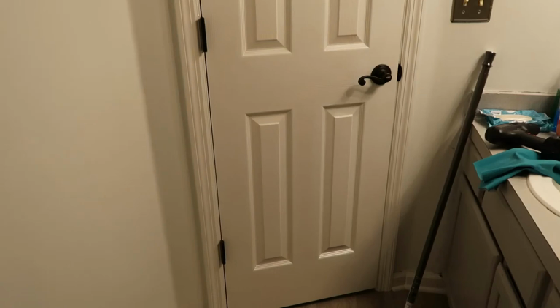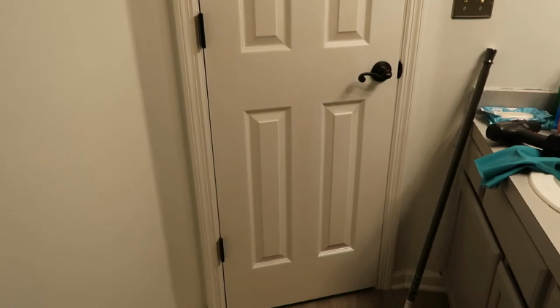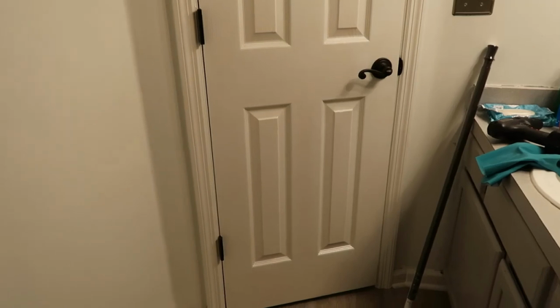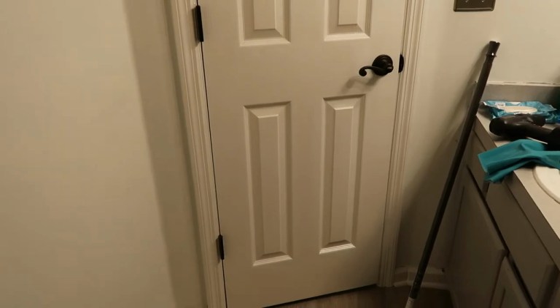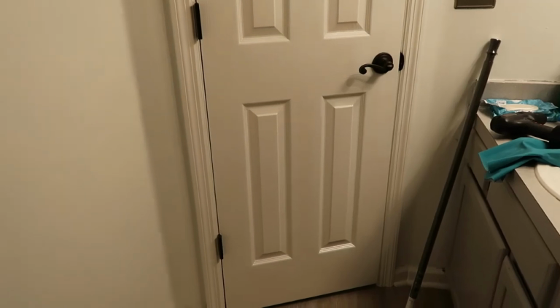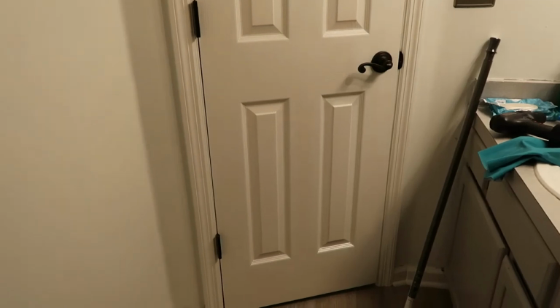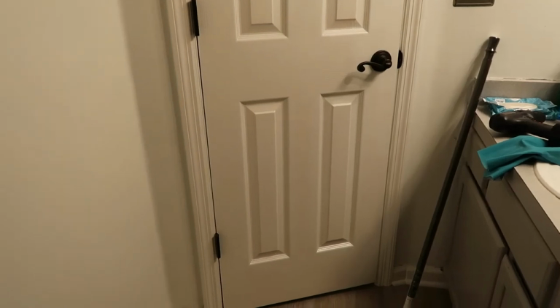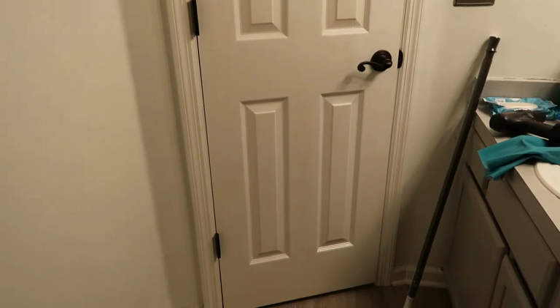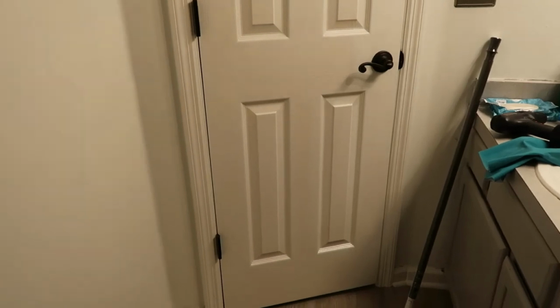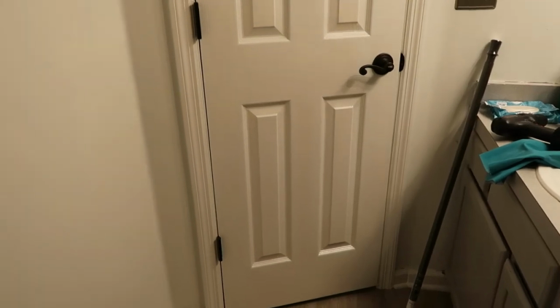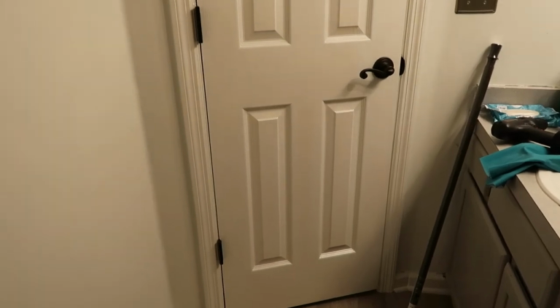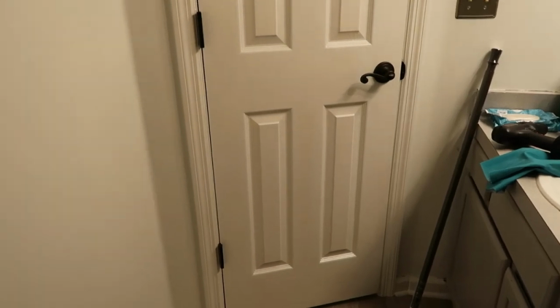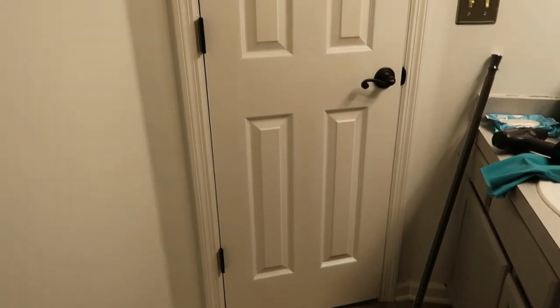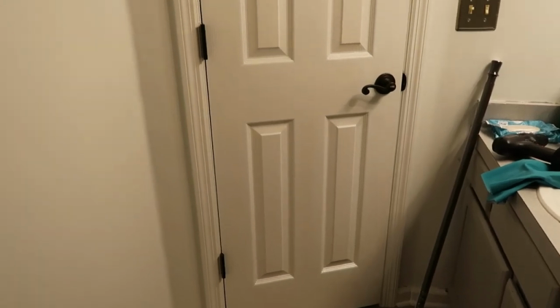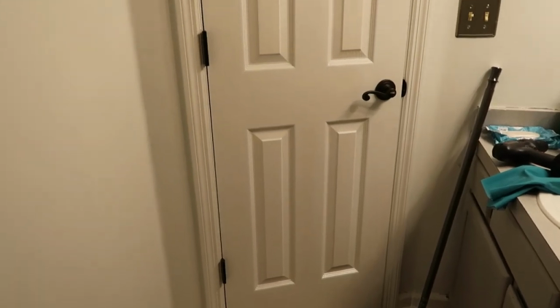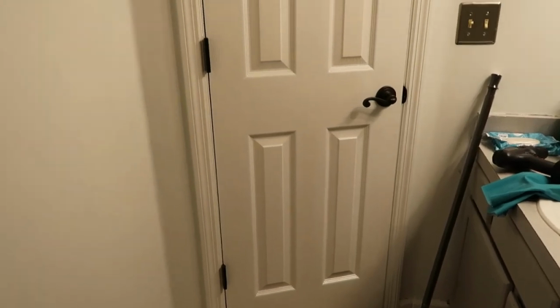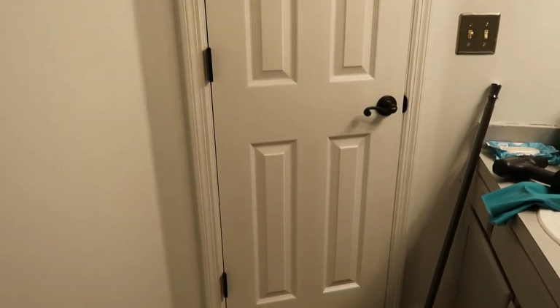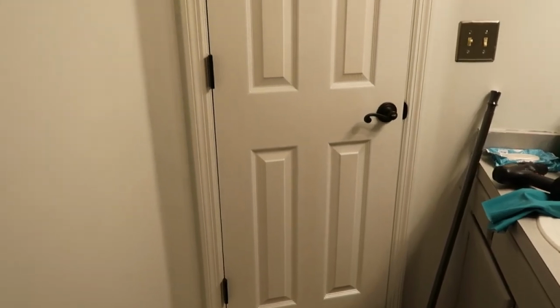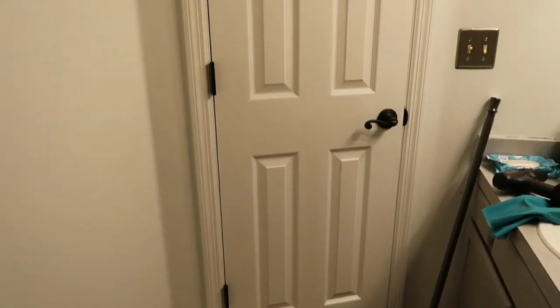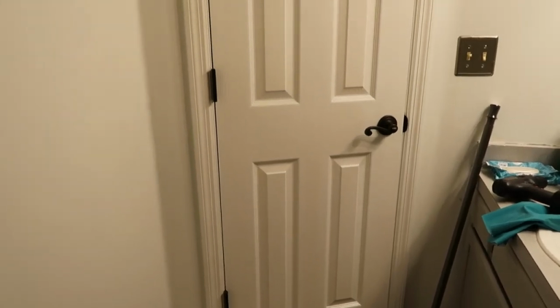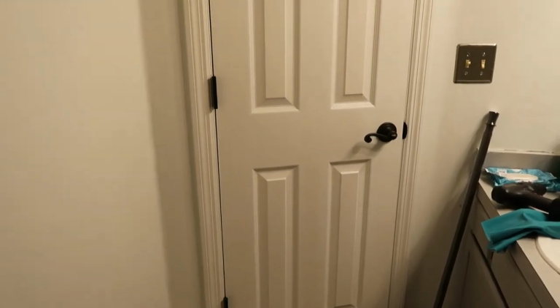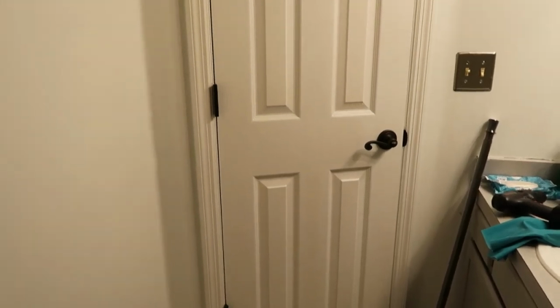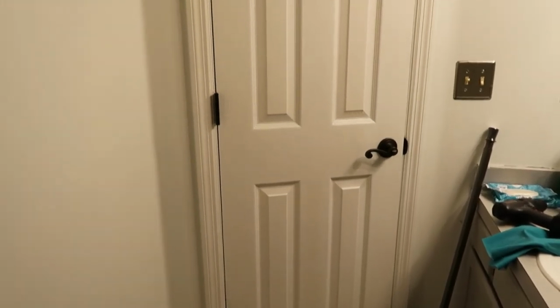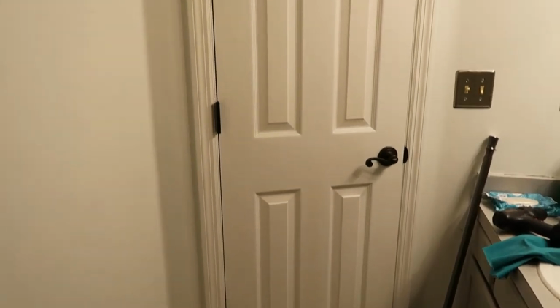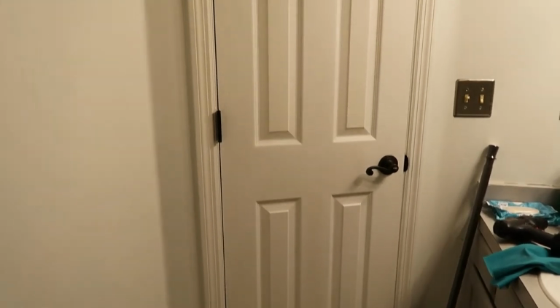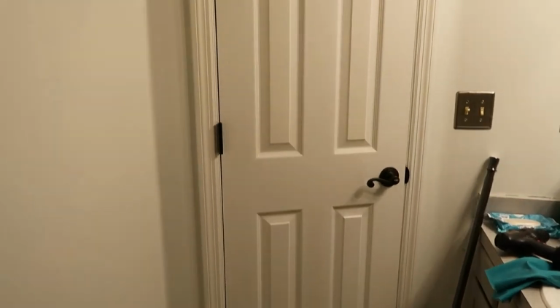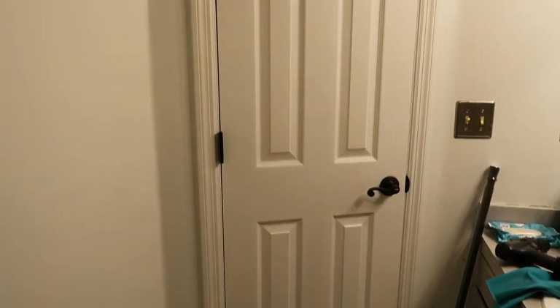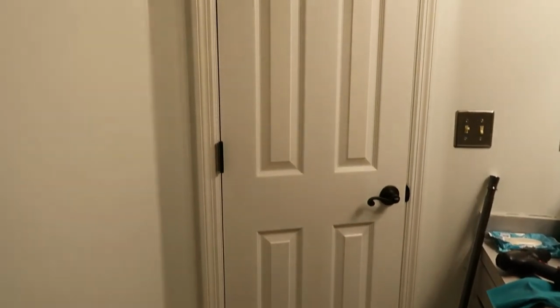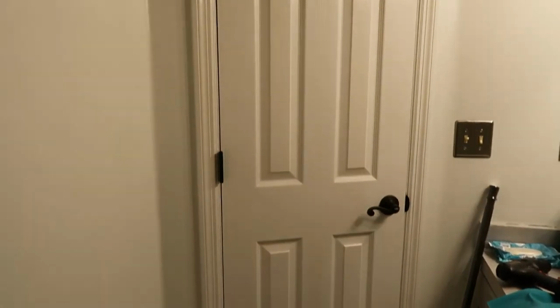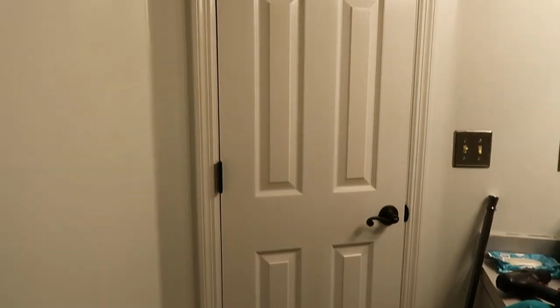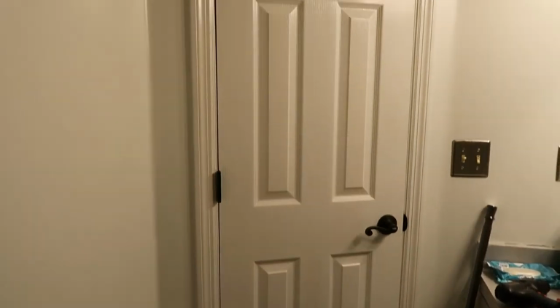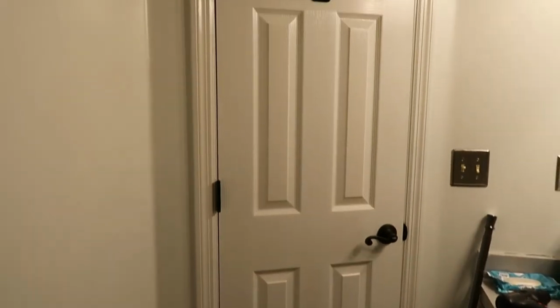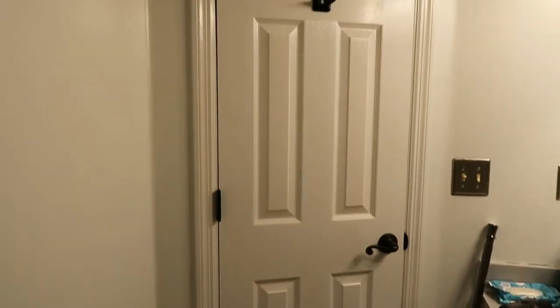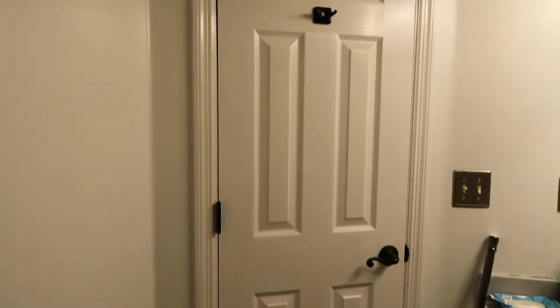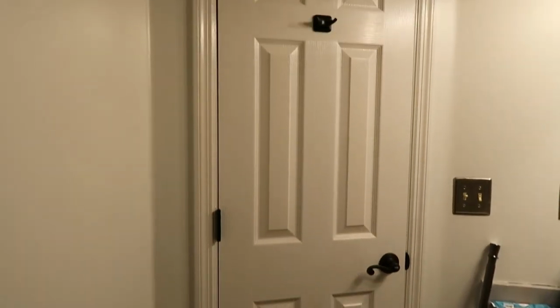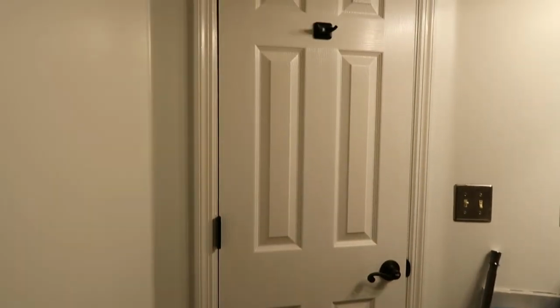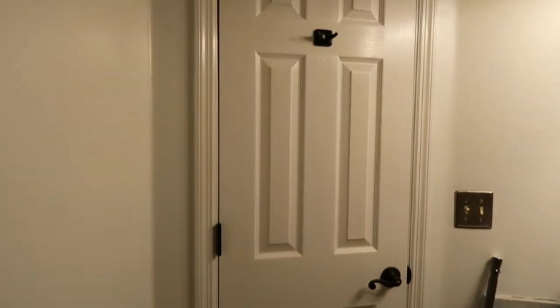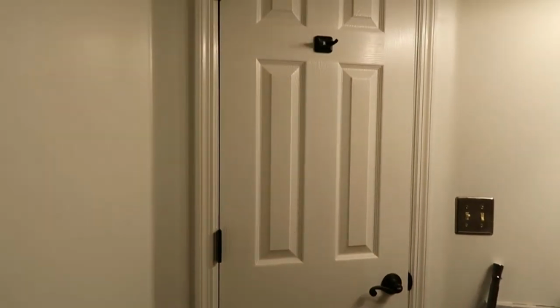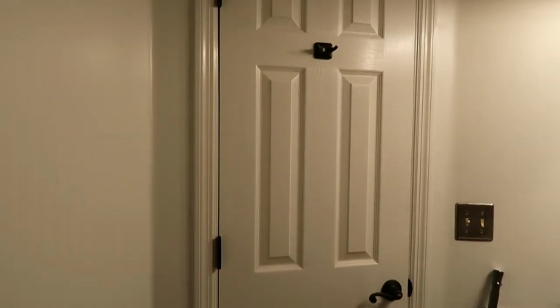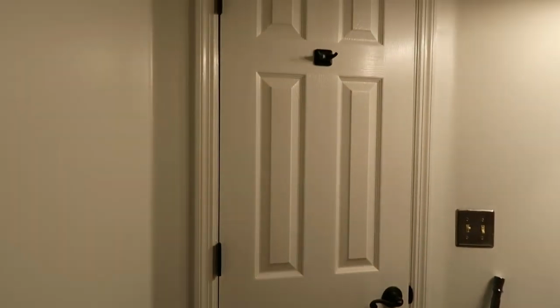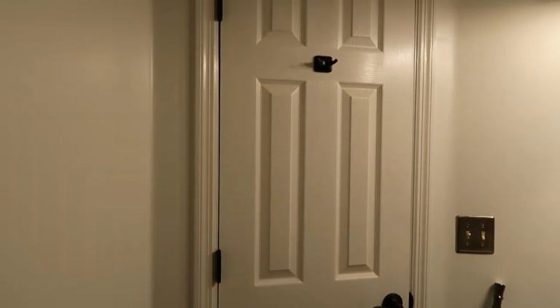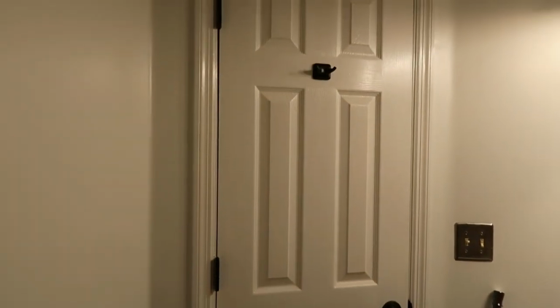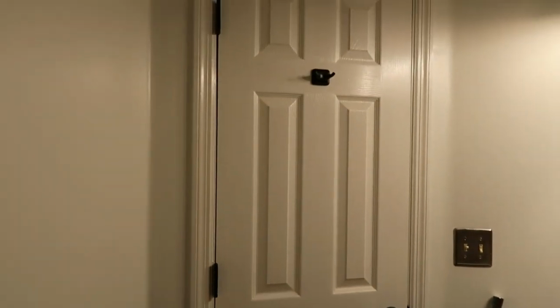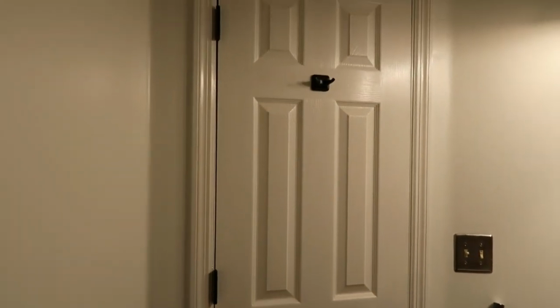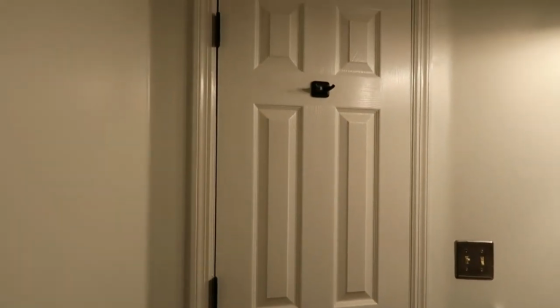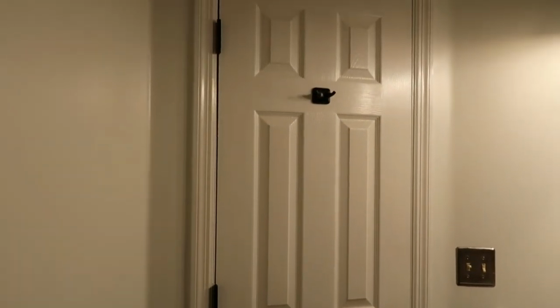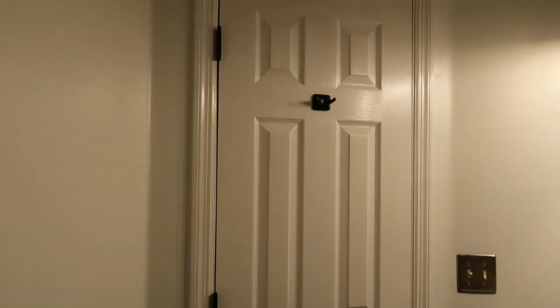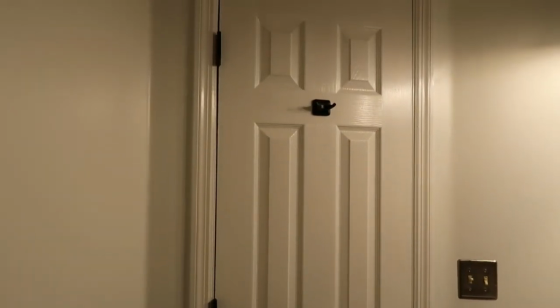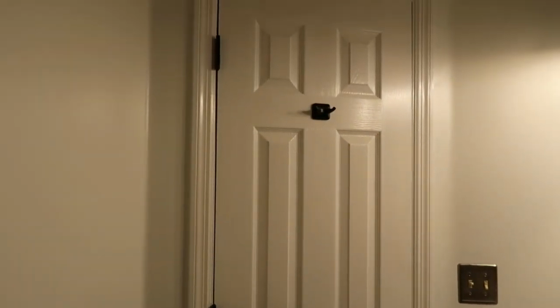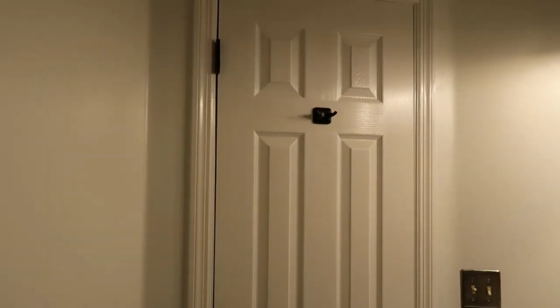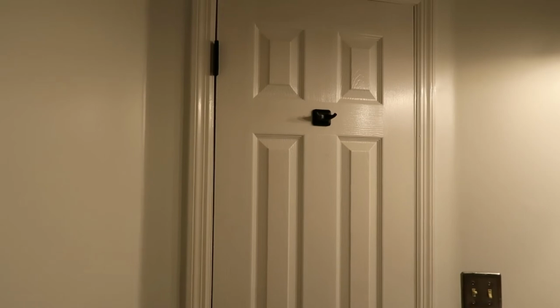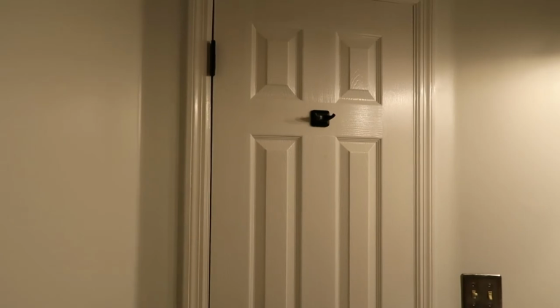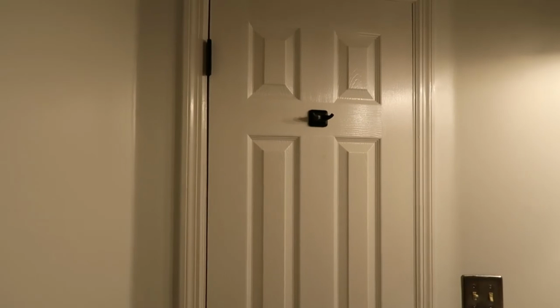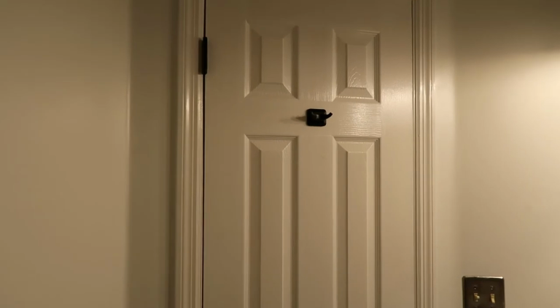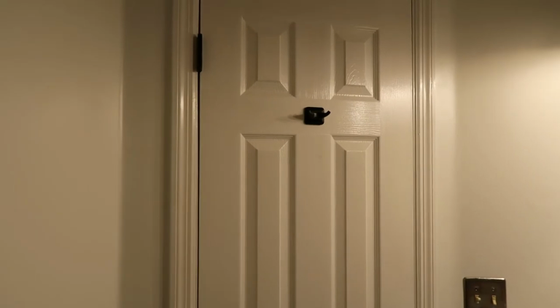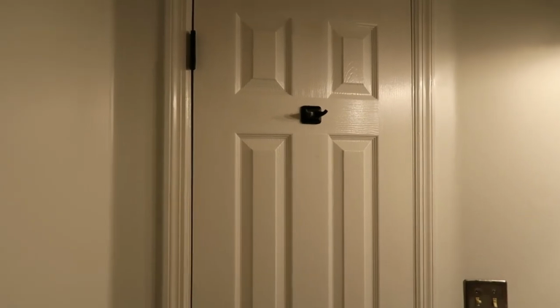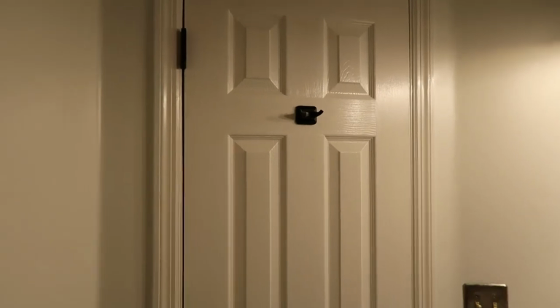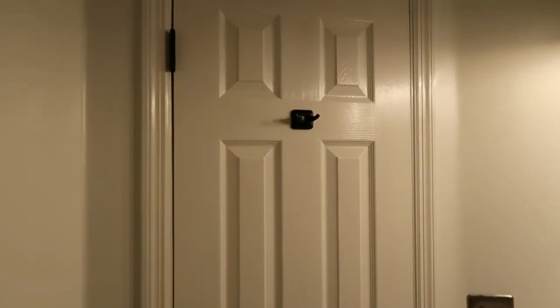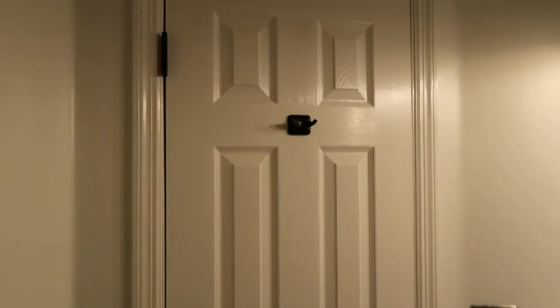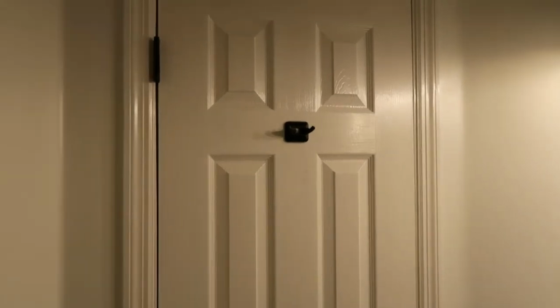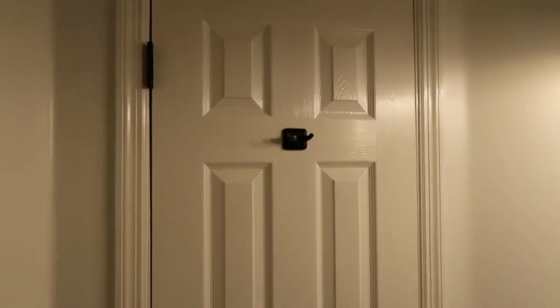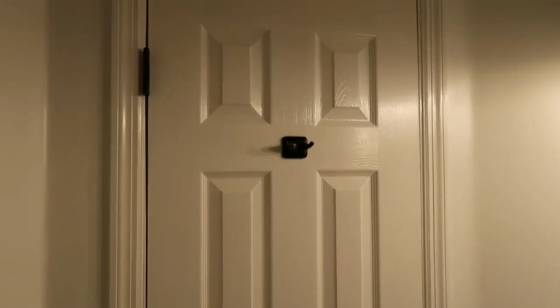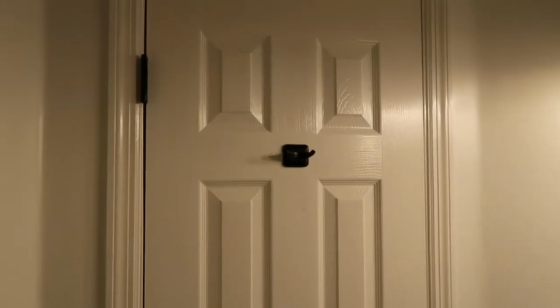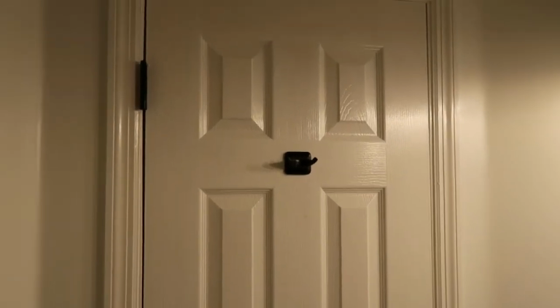You can see here what a huge difference just giving the door a good coat of paint and spray painting that little hook made.